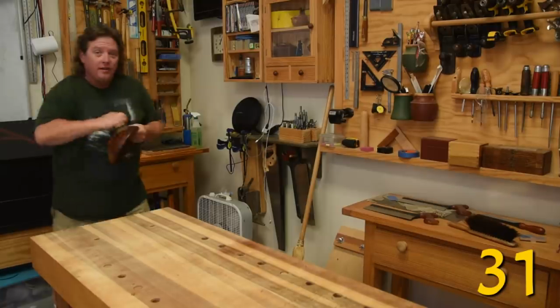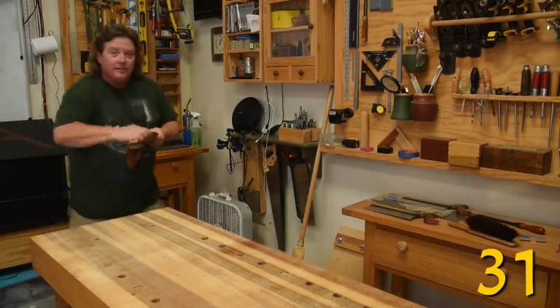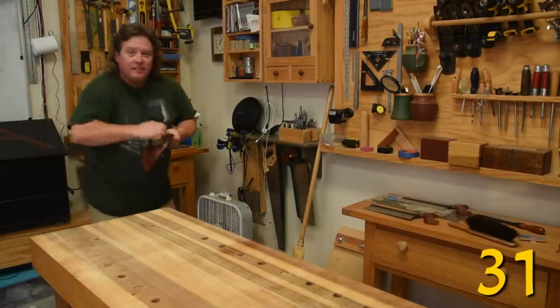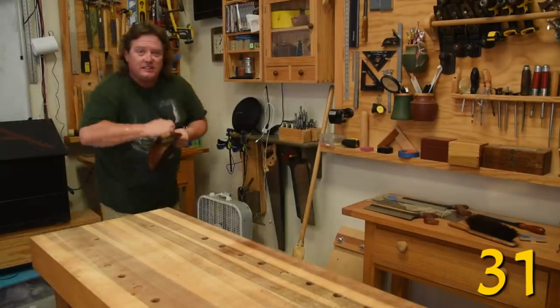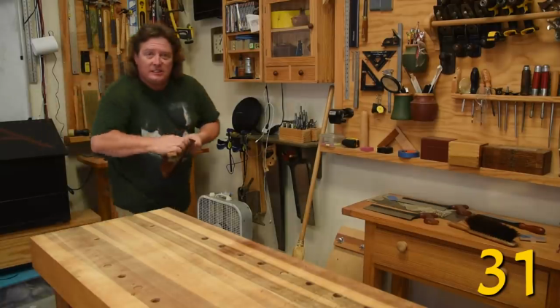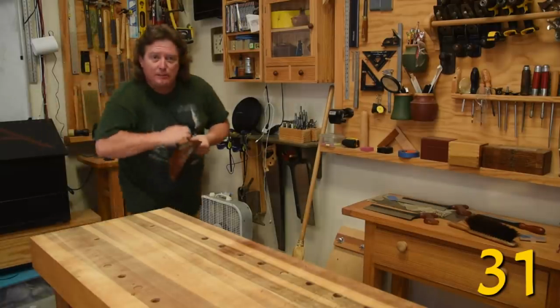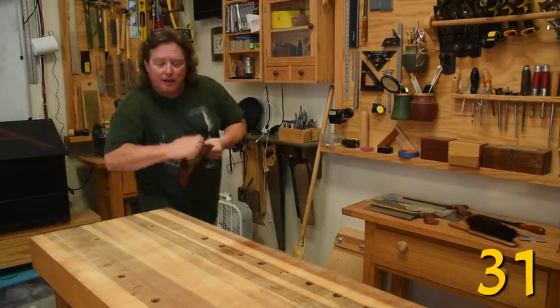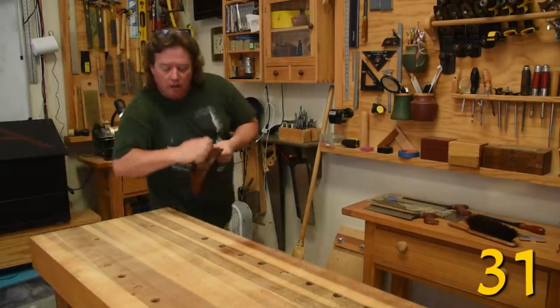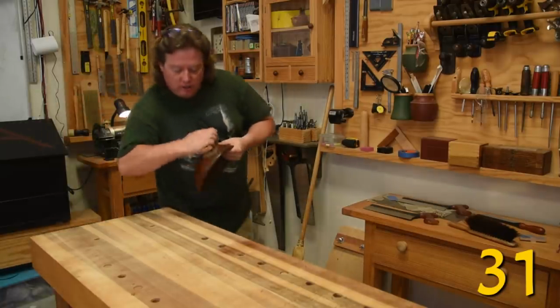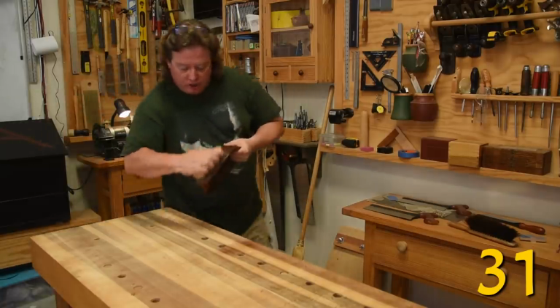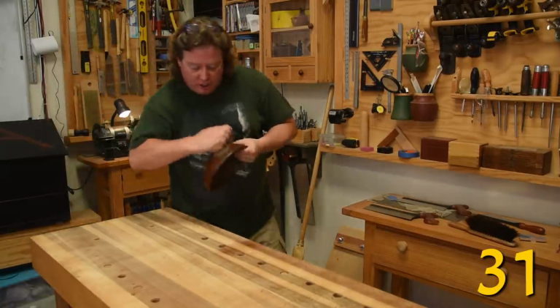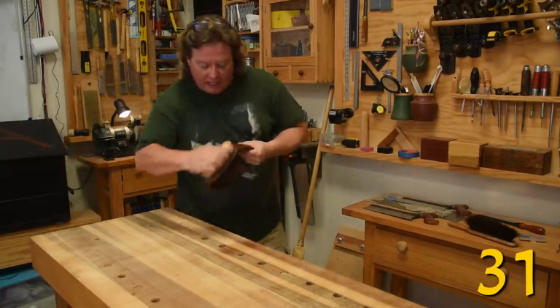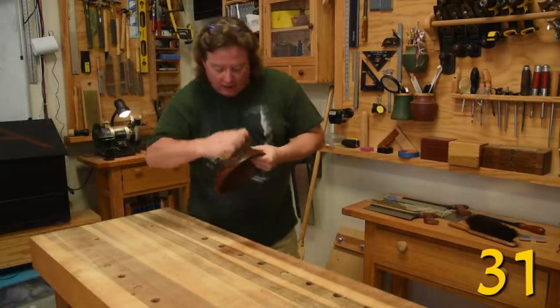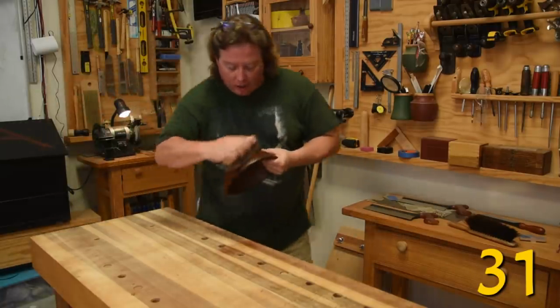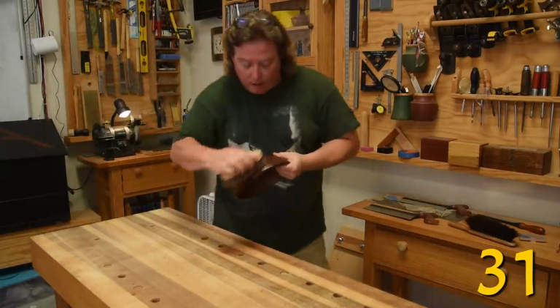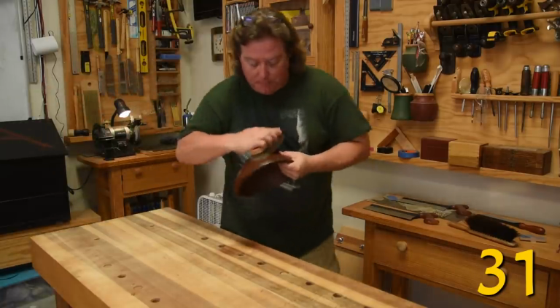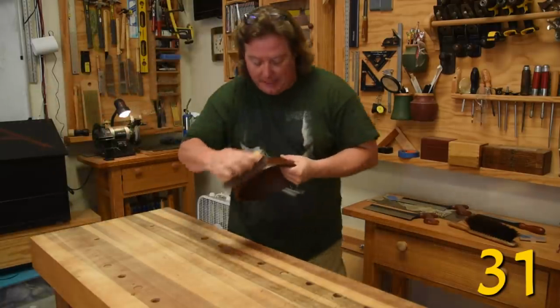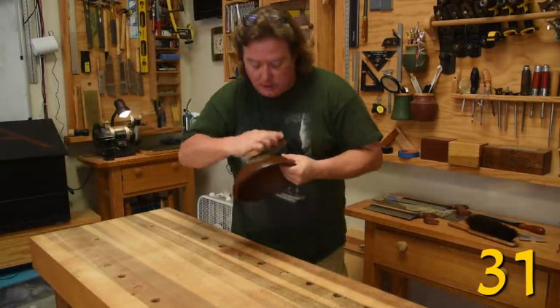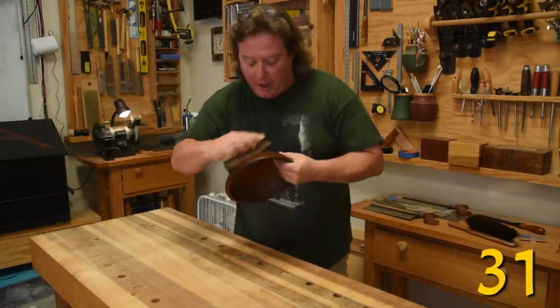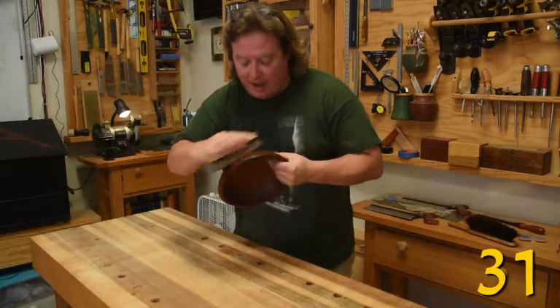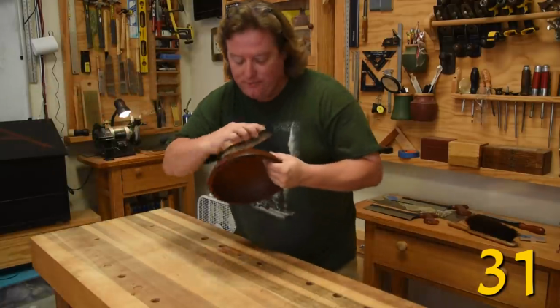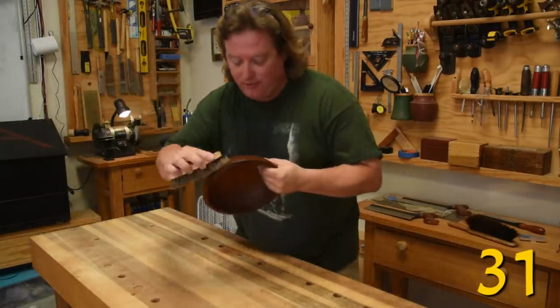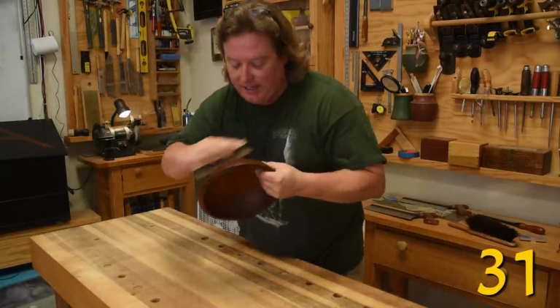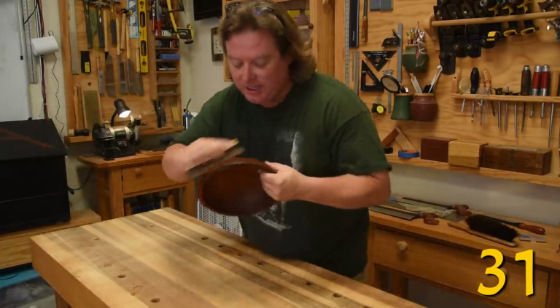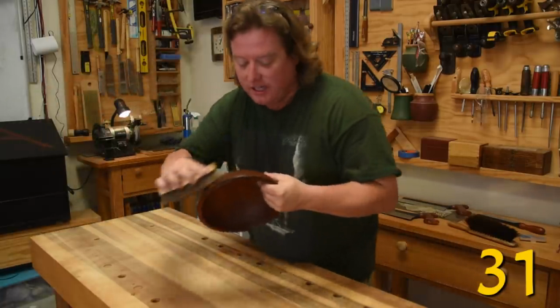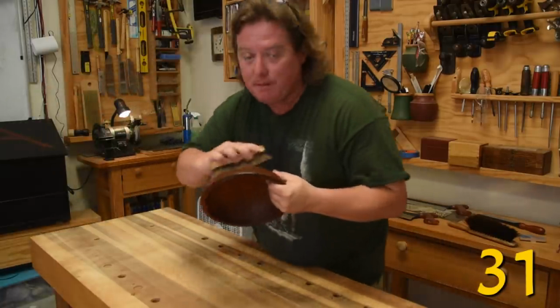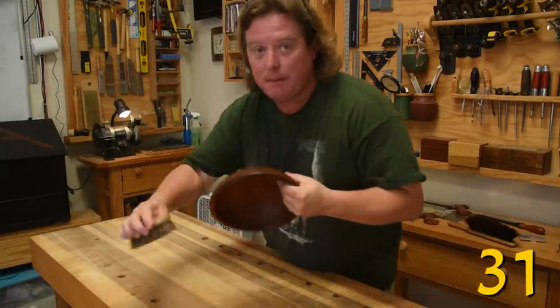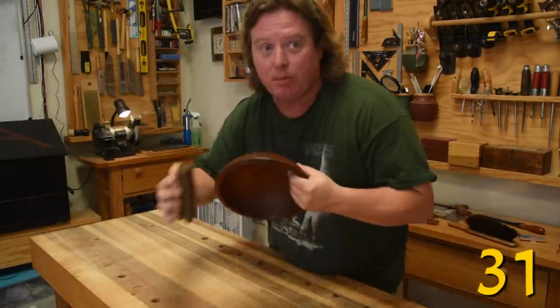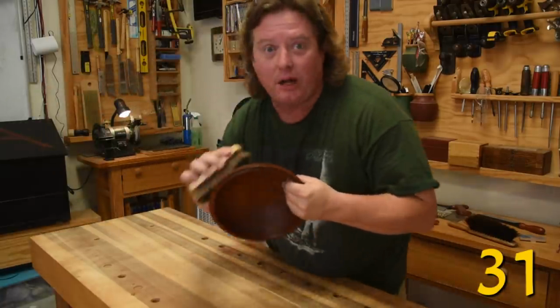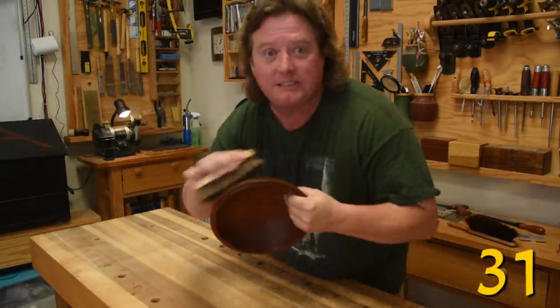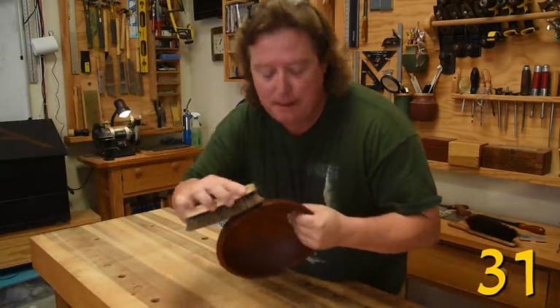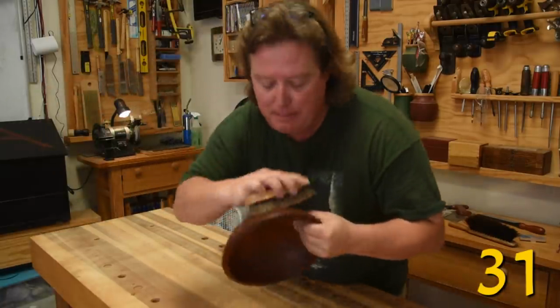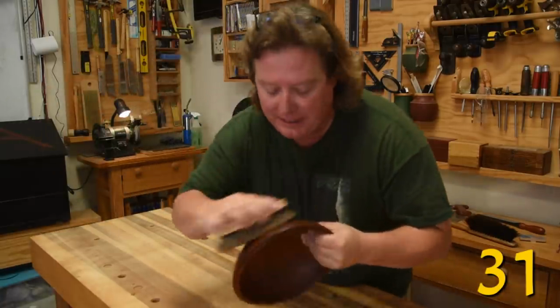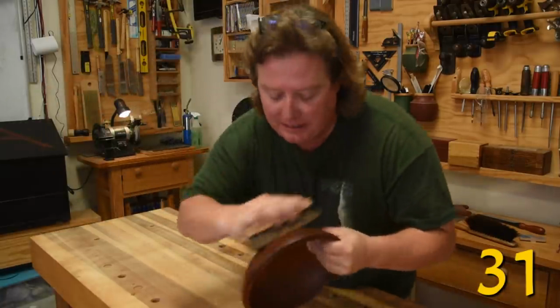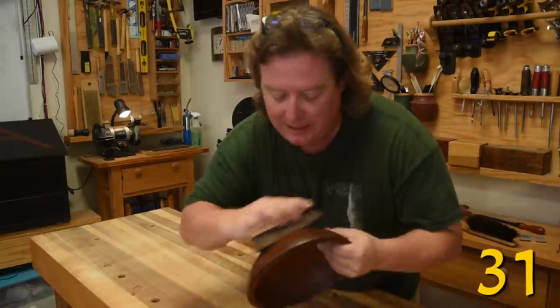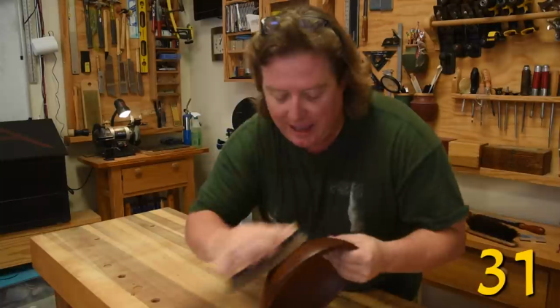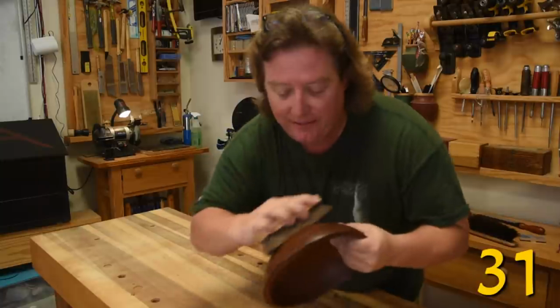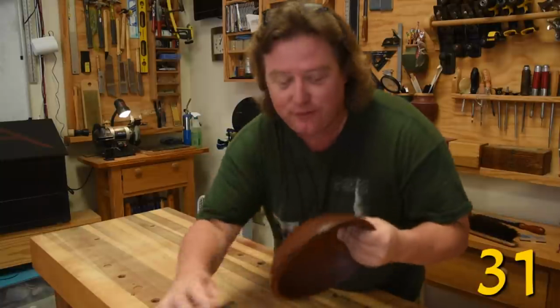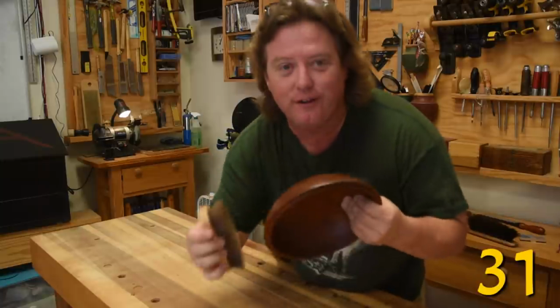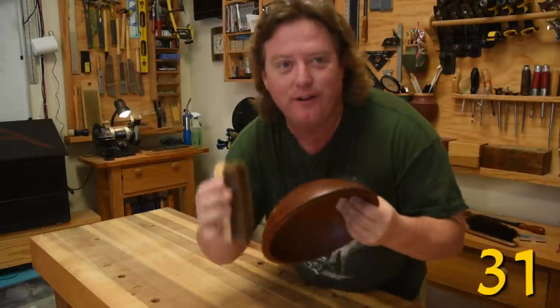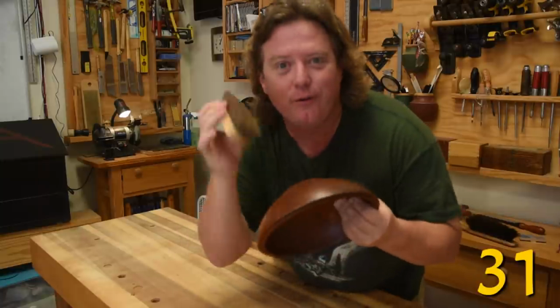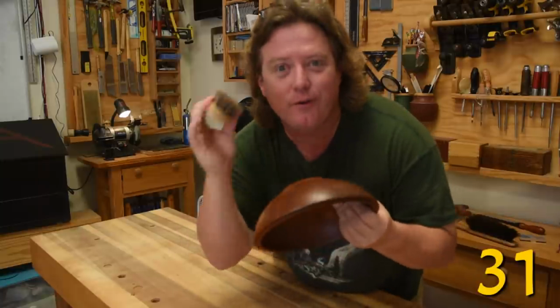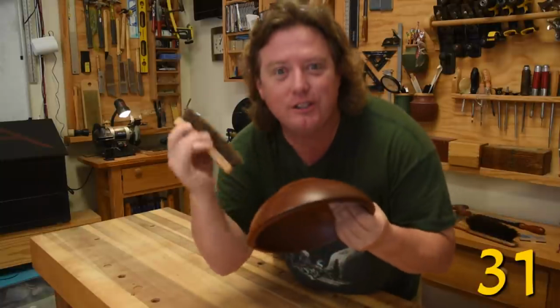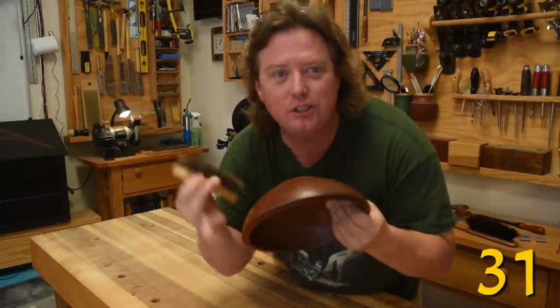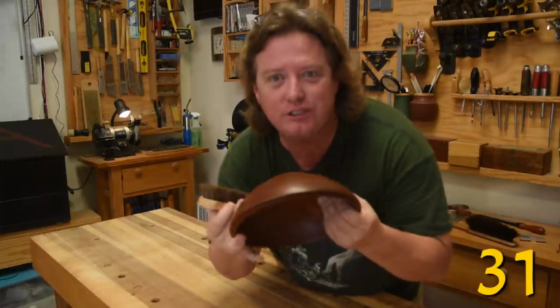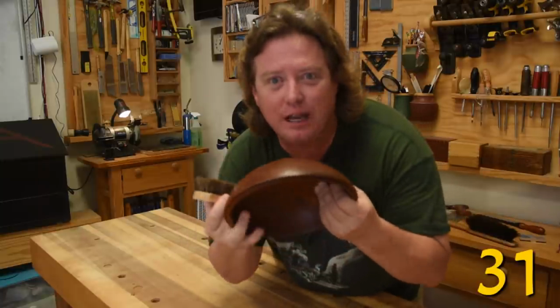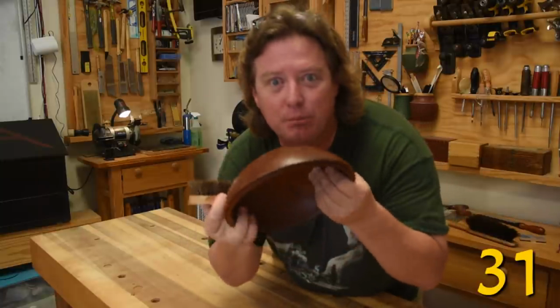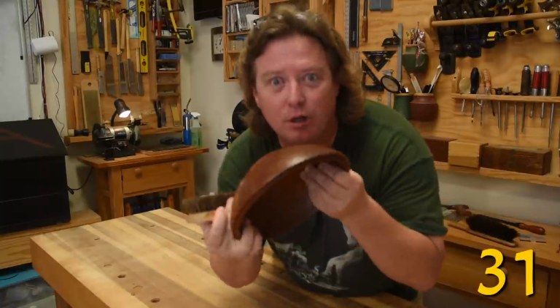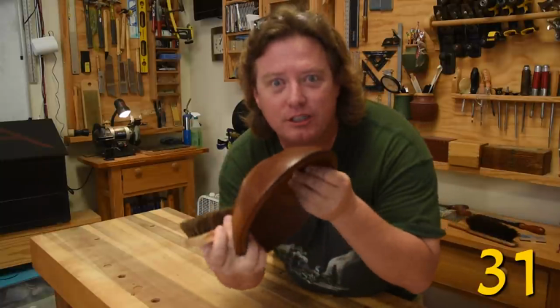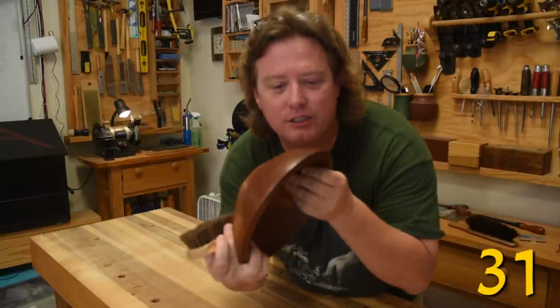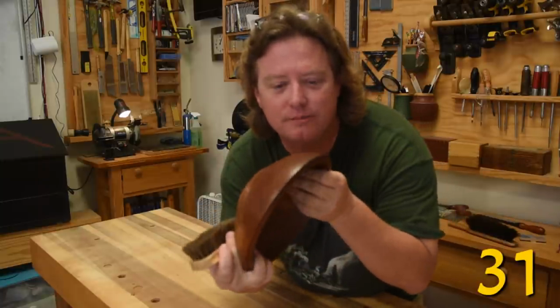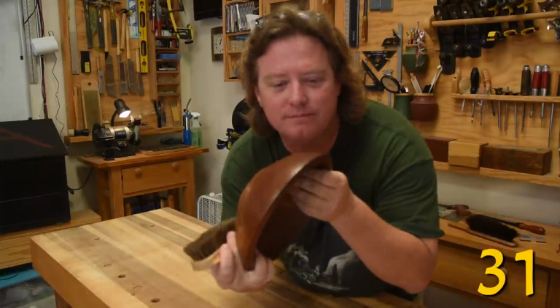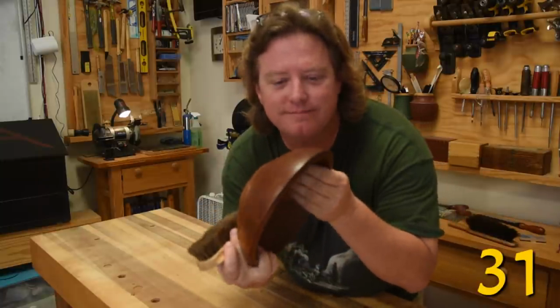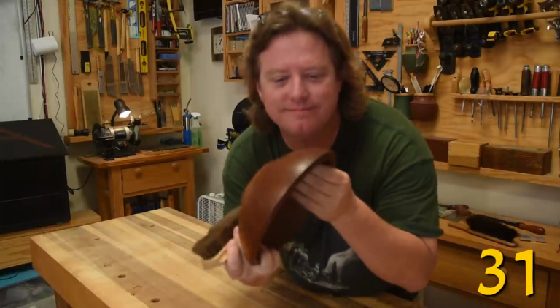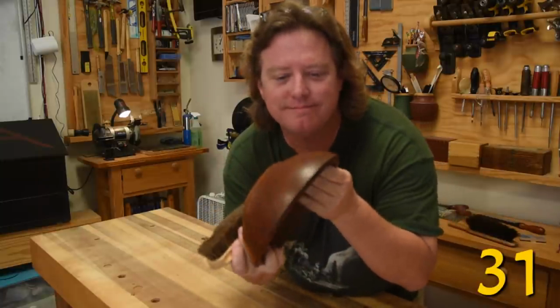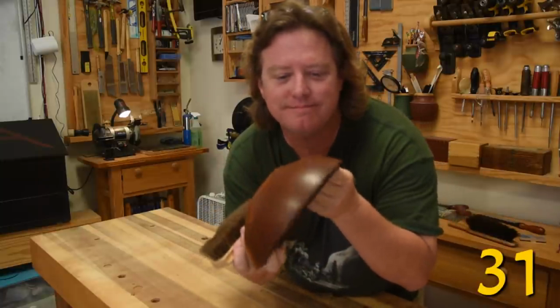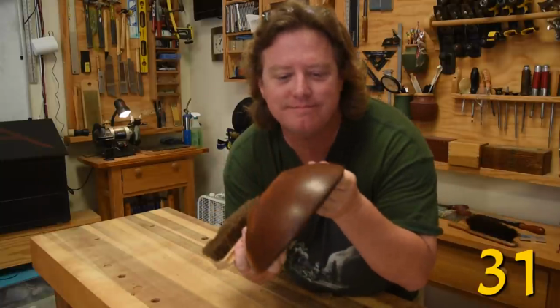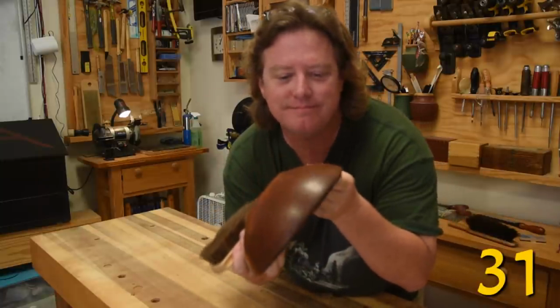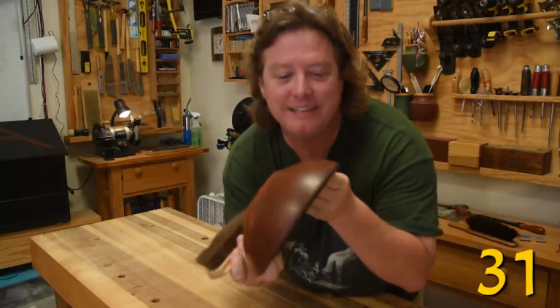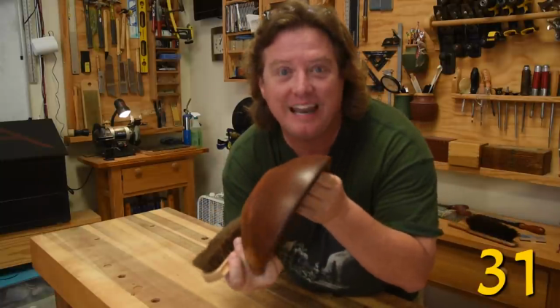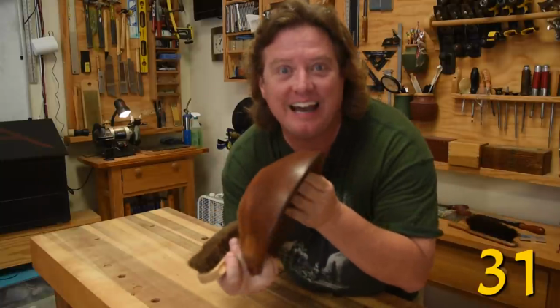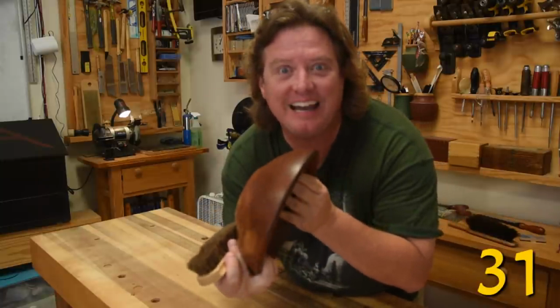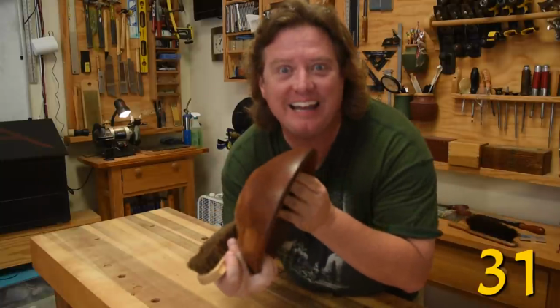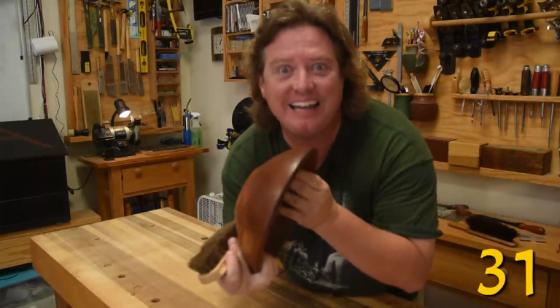The semi-gloss sheen on a beeswax finish can be brought back to life with a shoeshine brush.